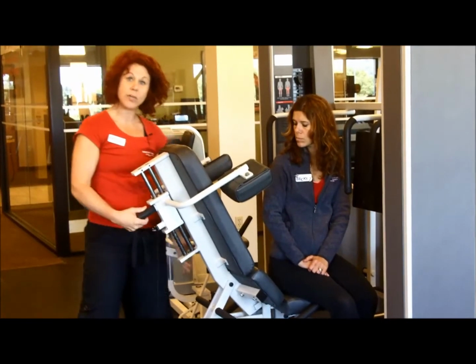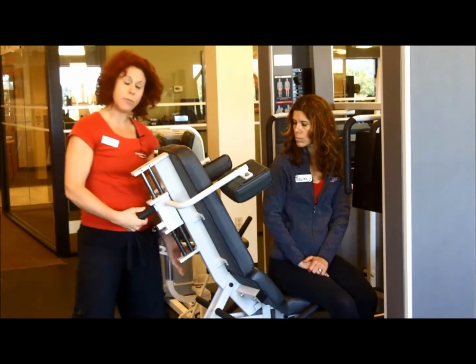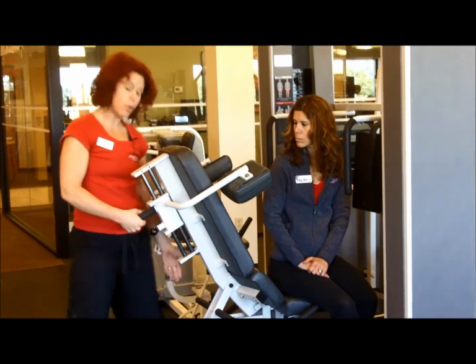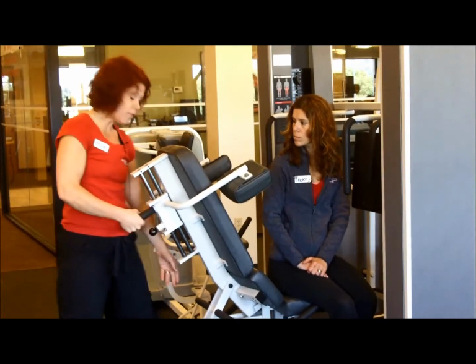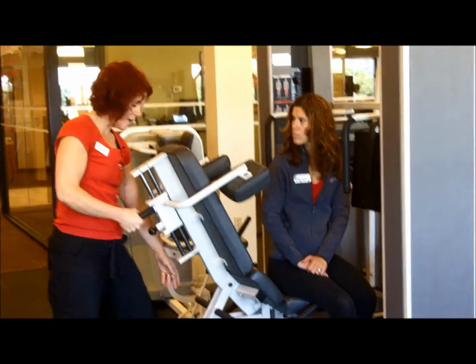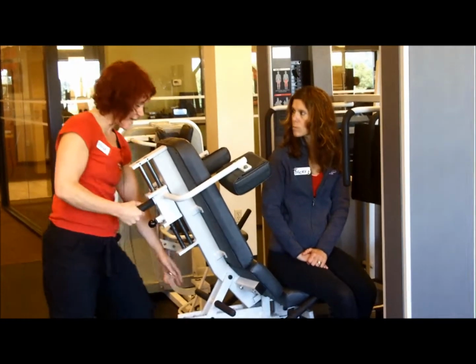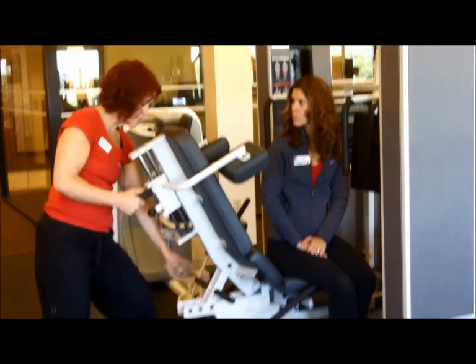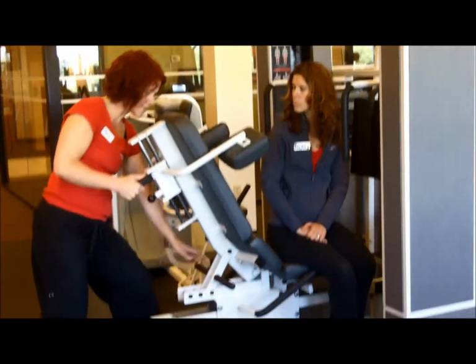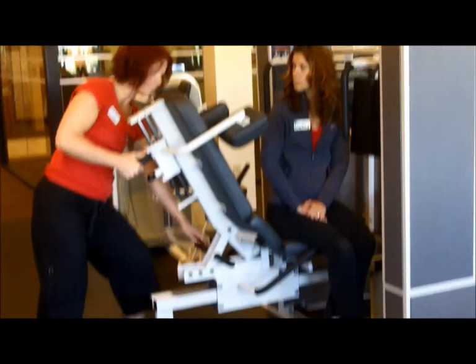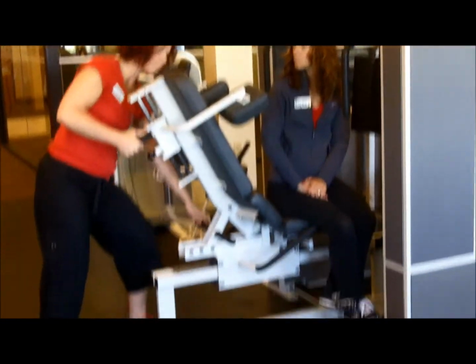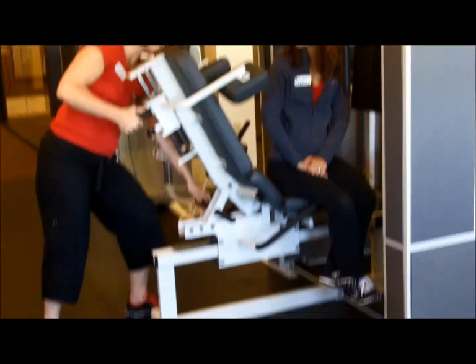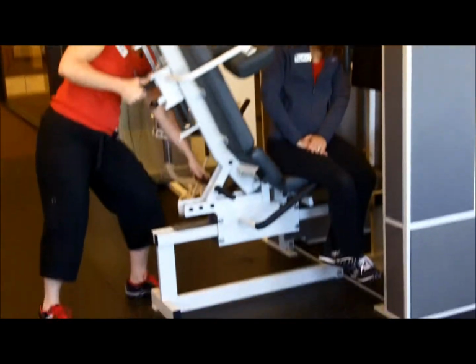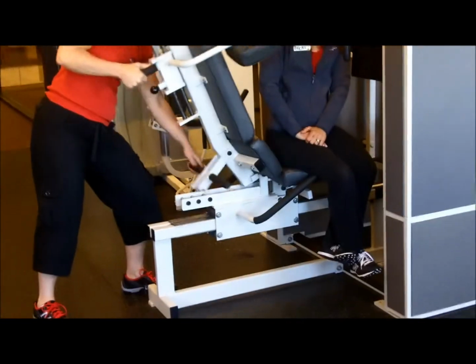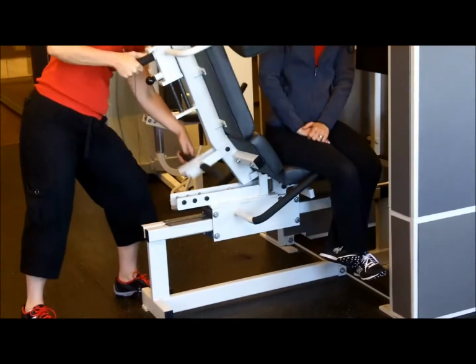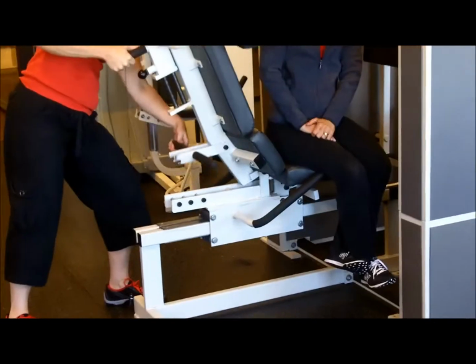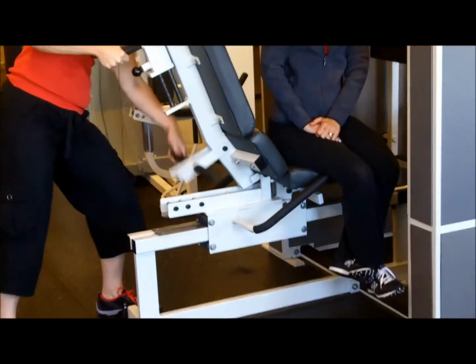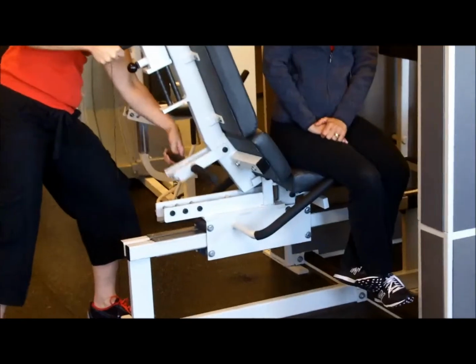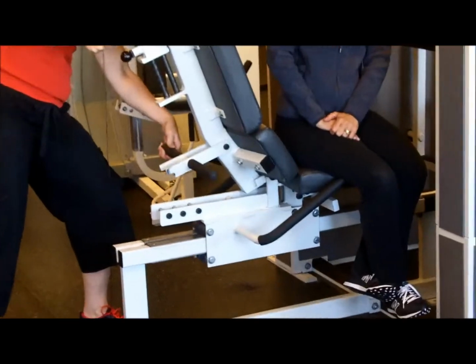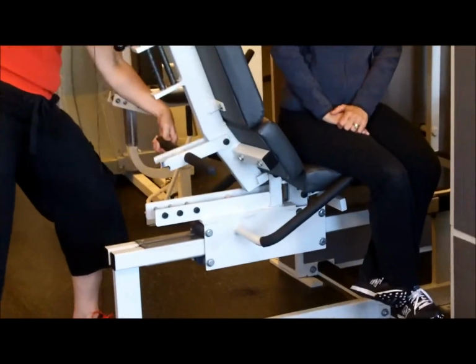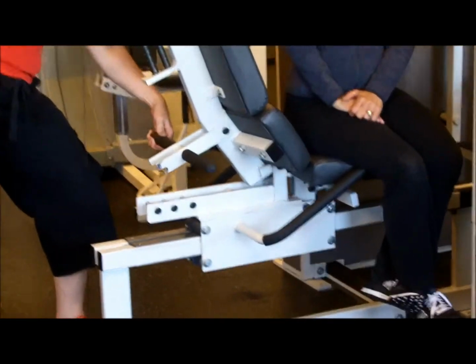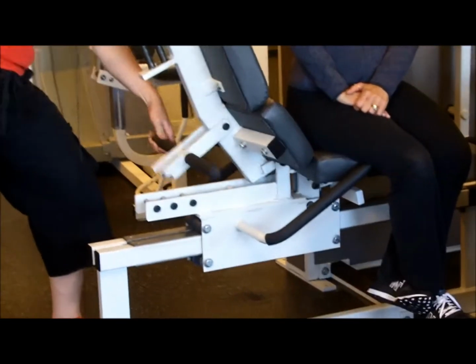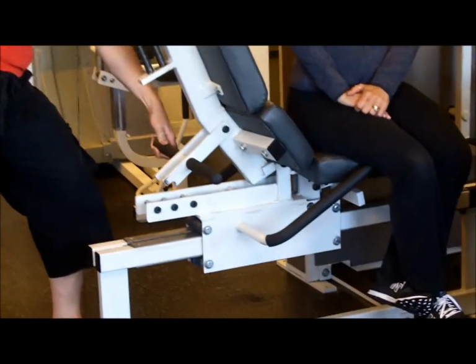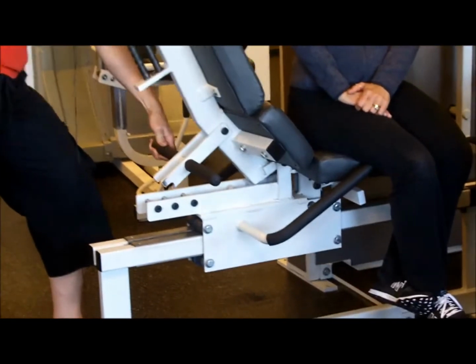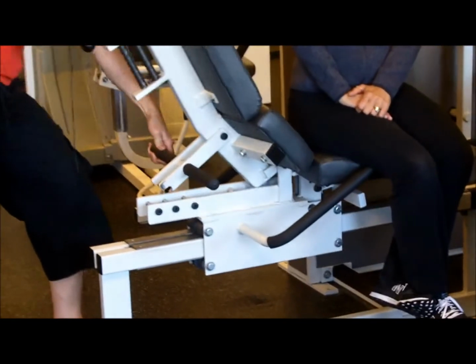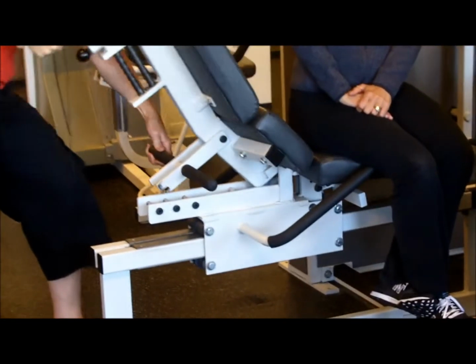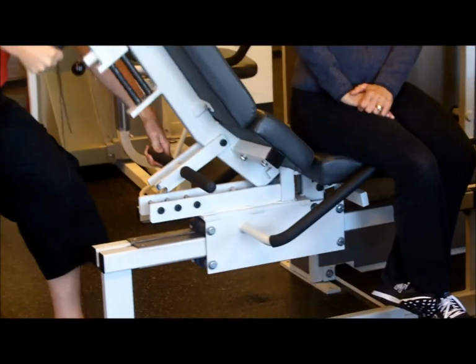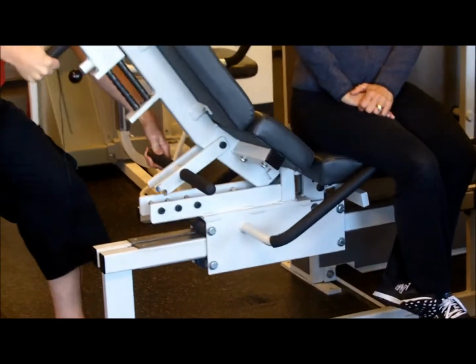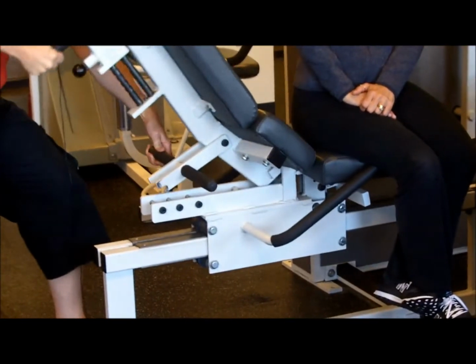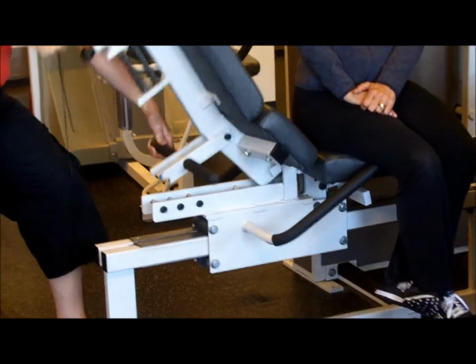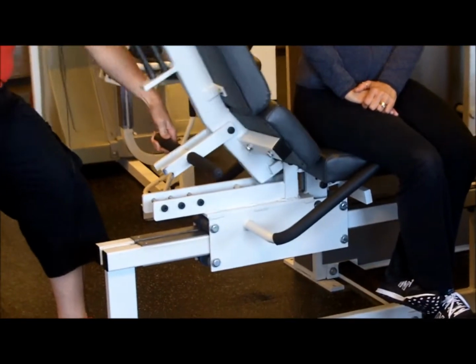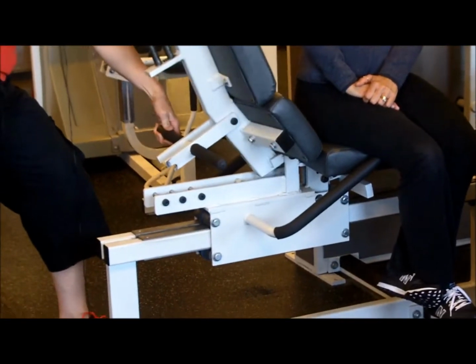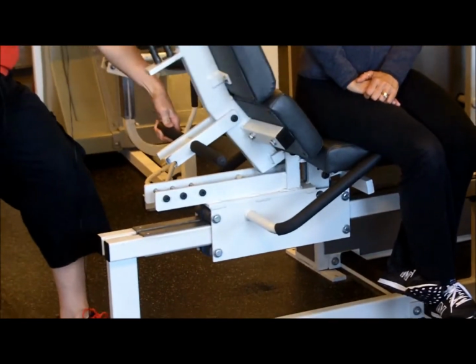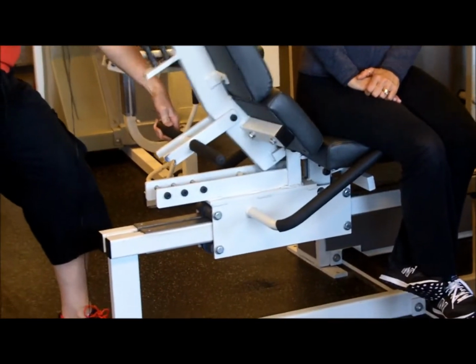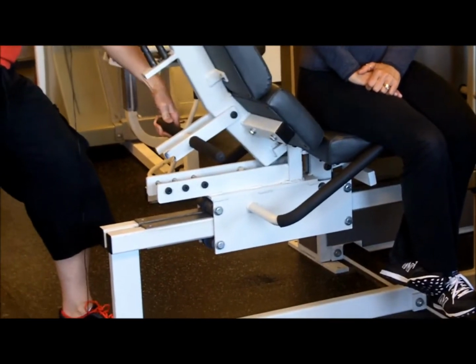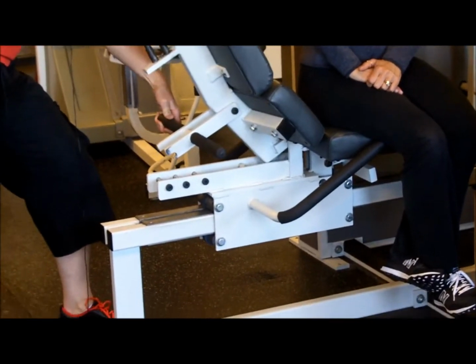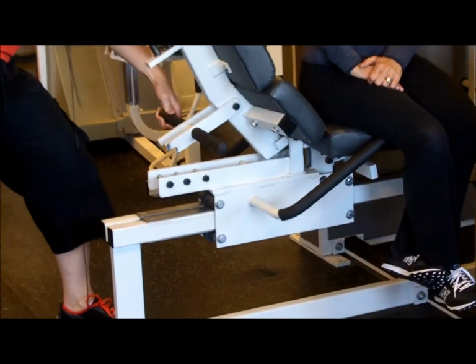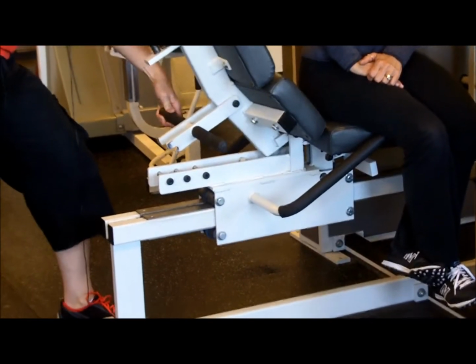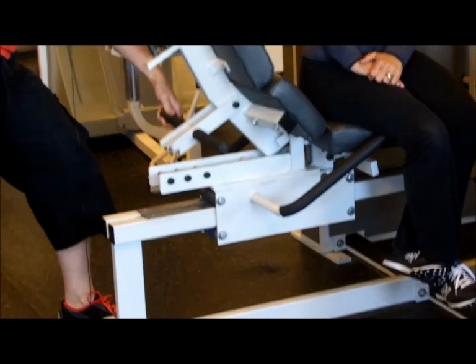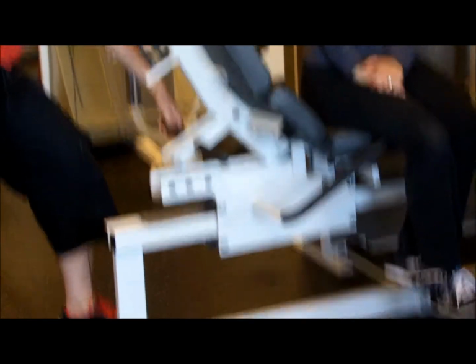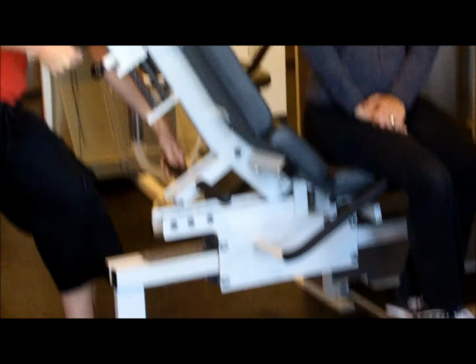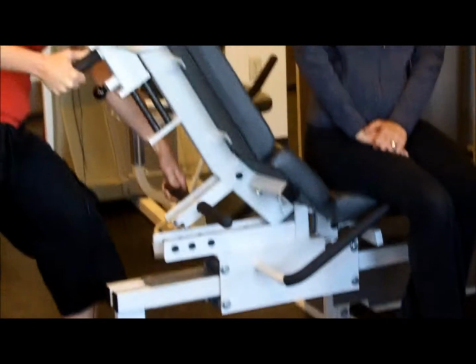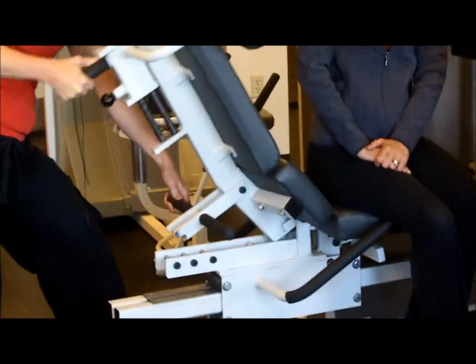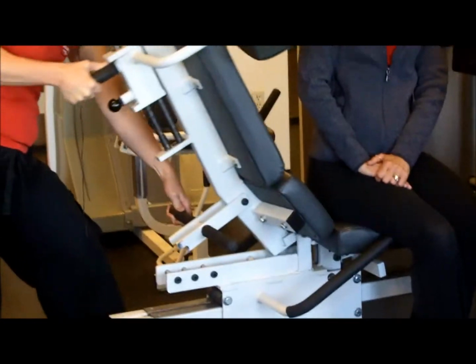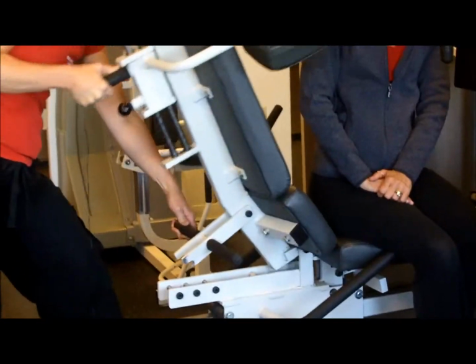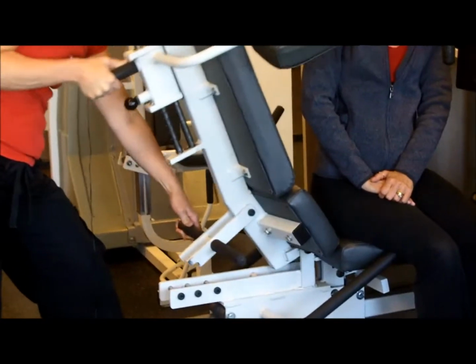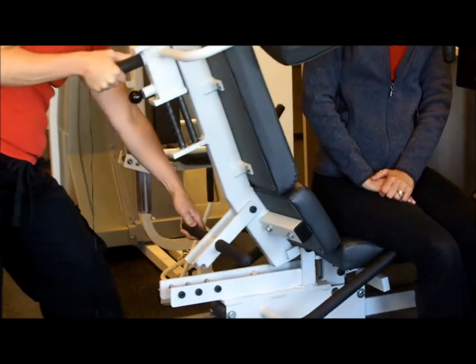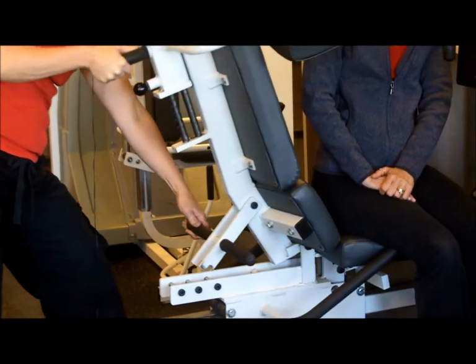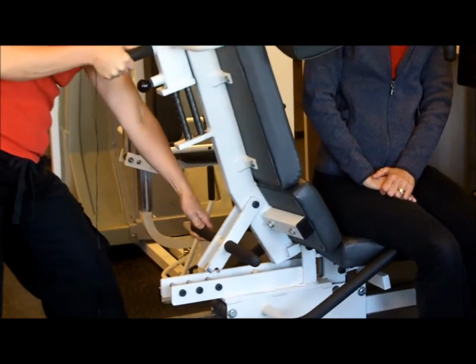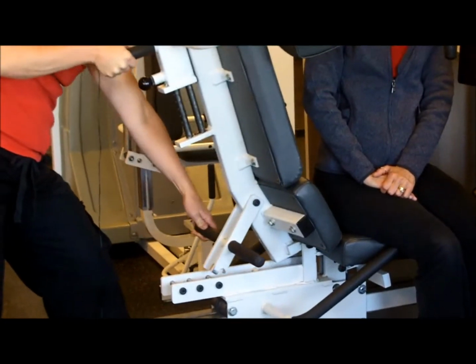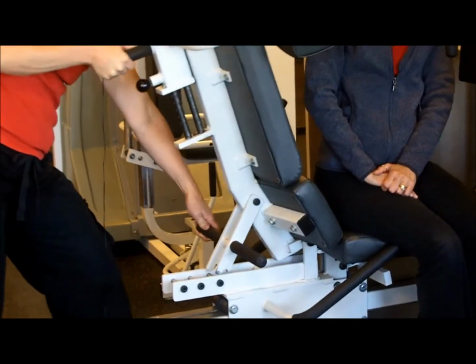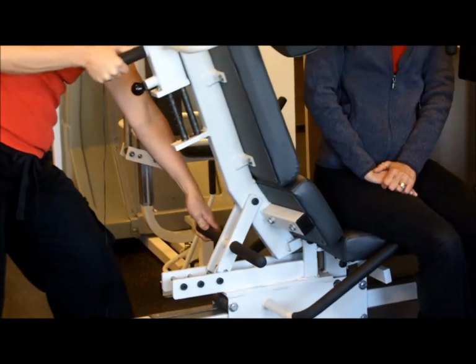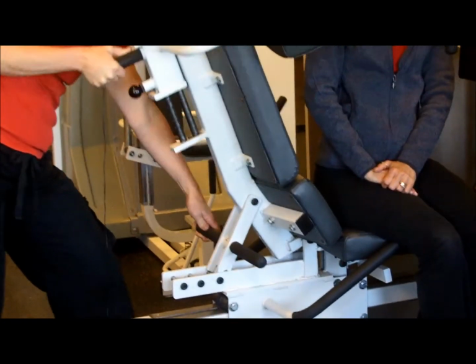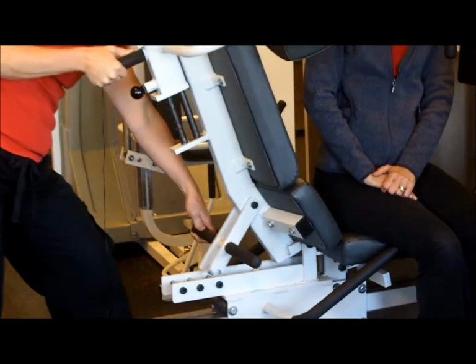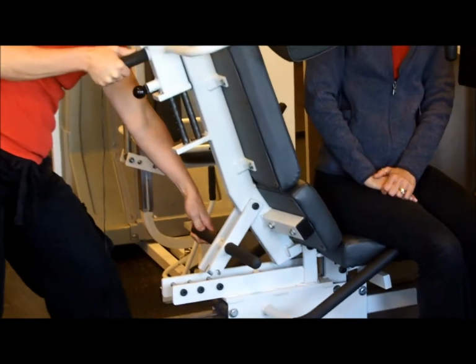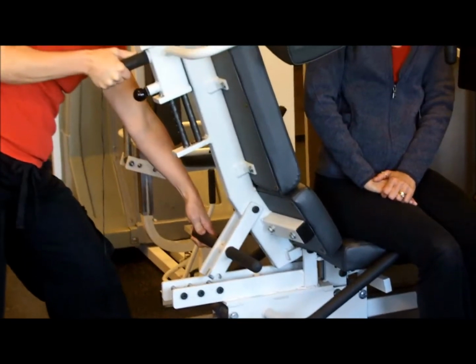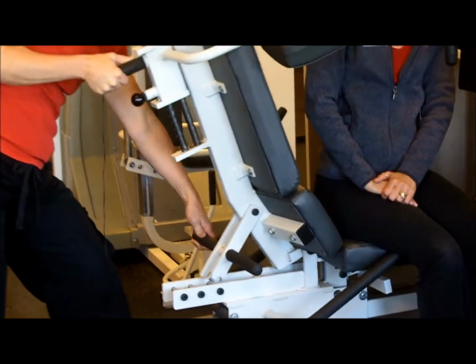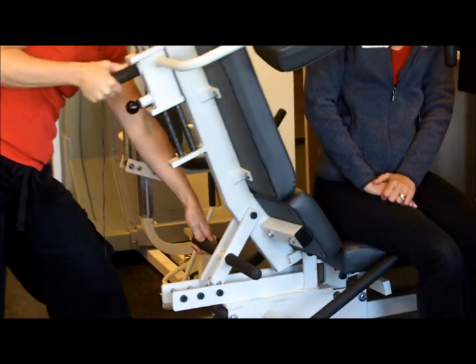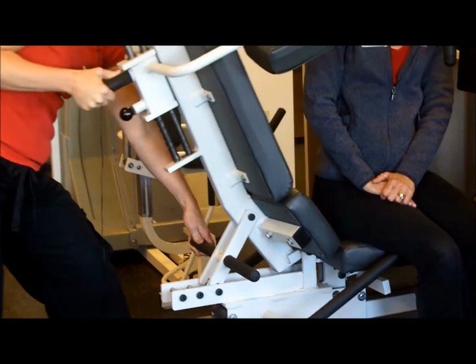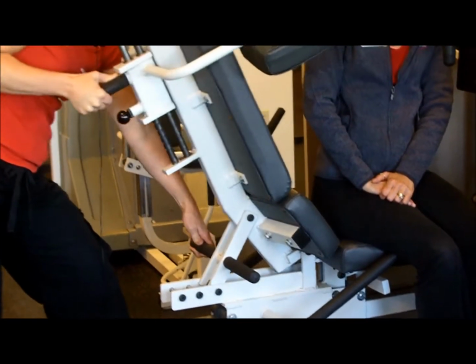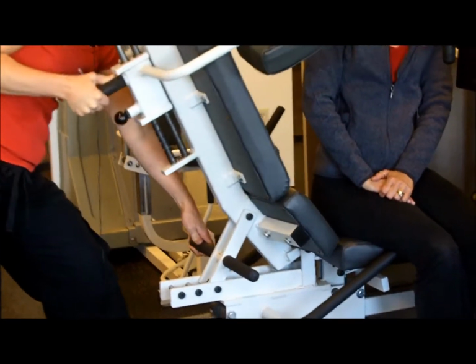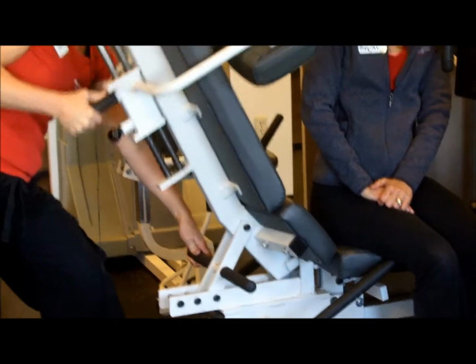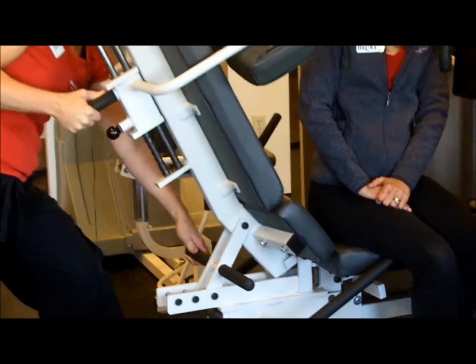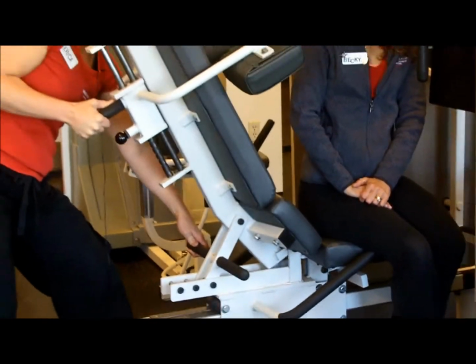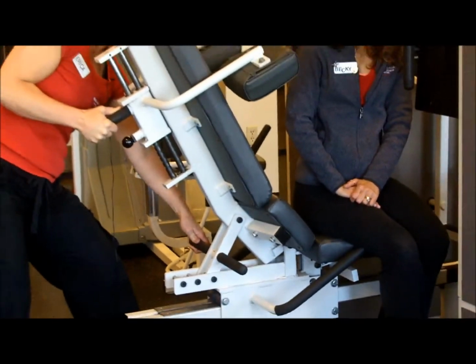To move it, there's a handle here and you're just going to move the seat up and down, or the back up and down.